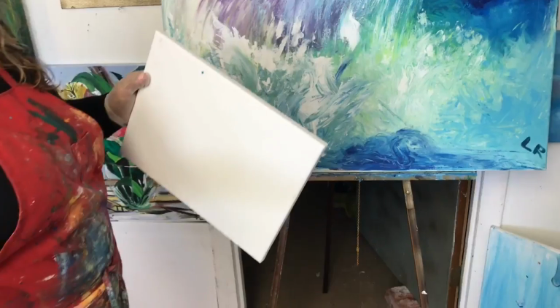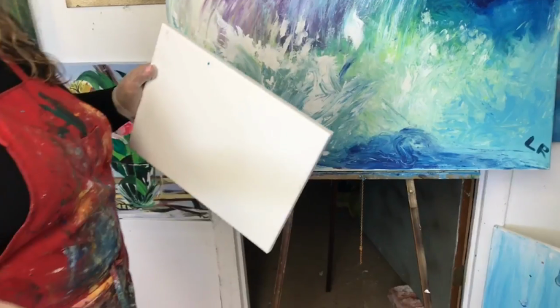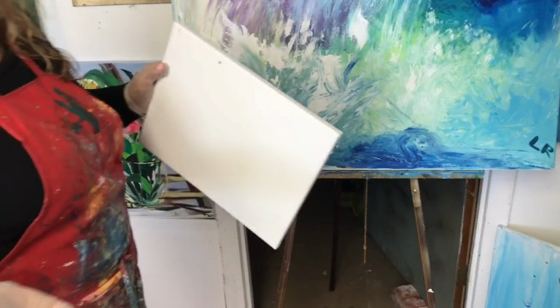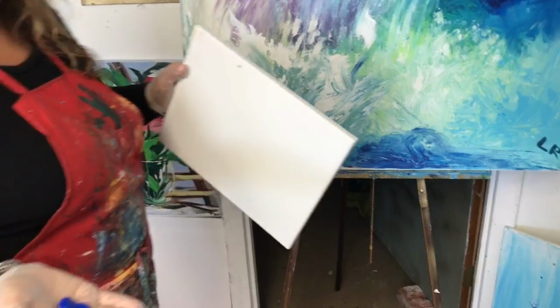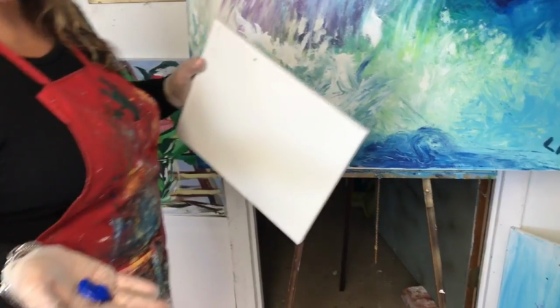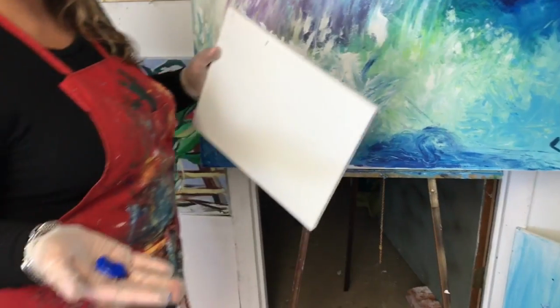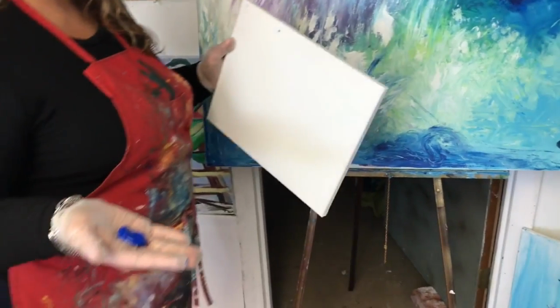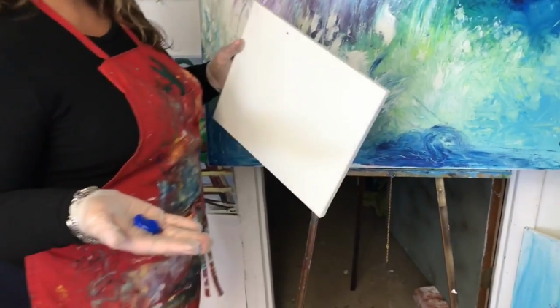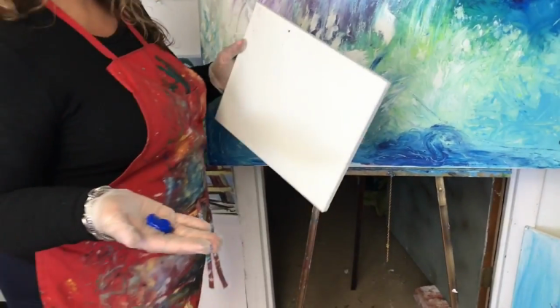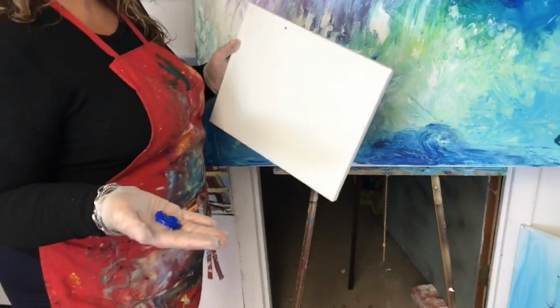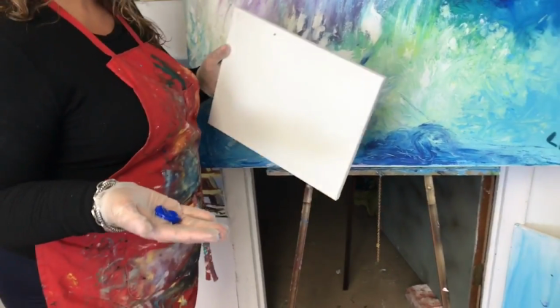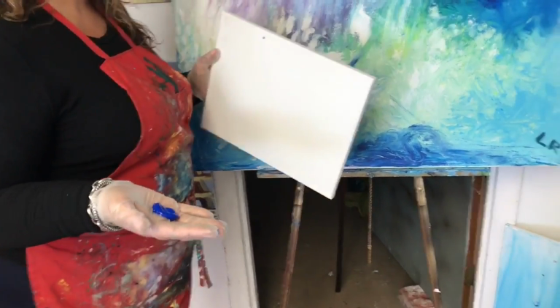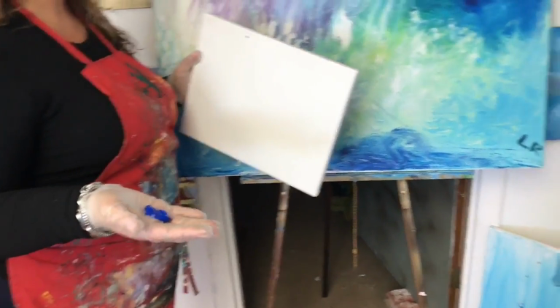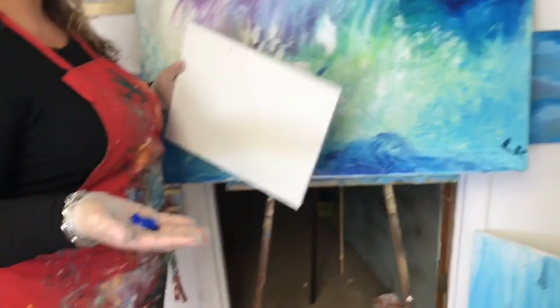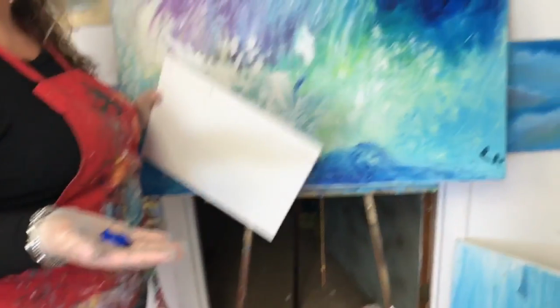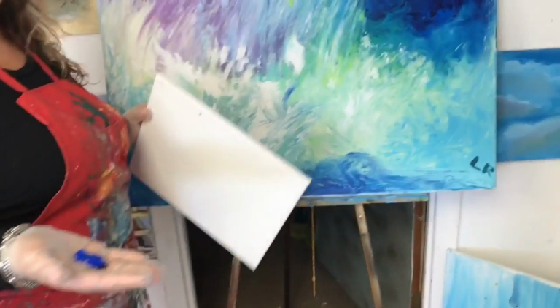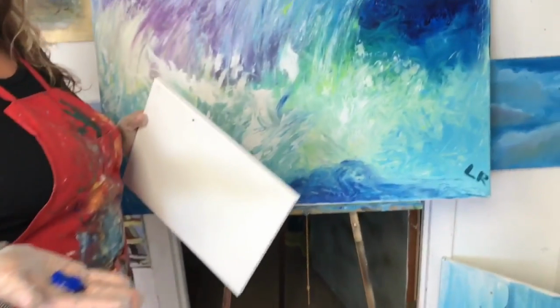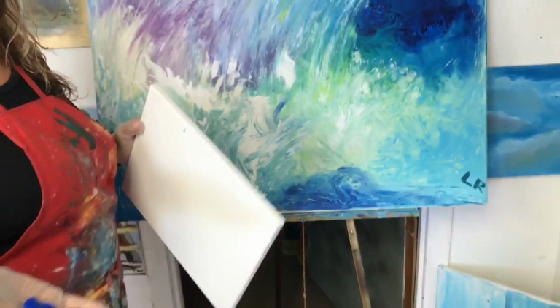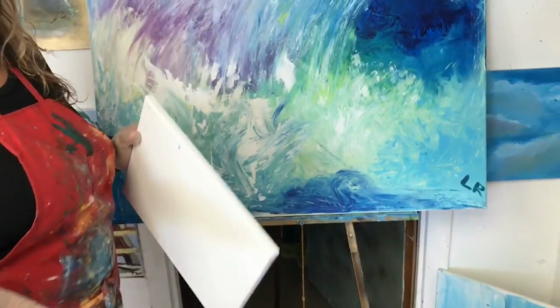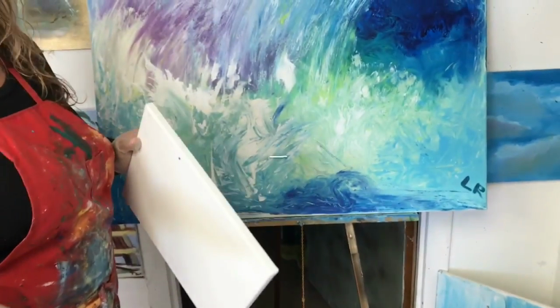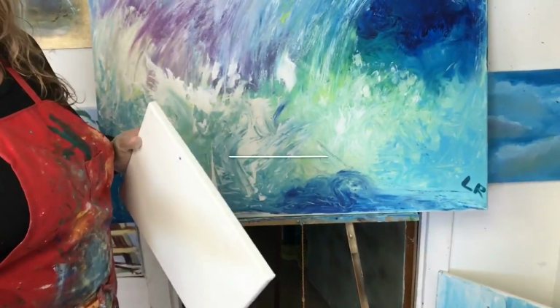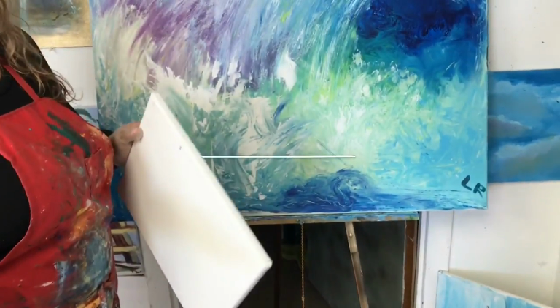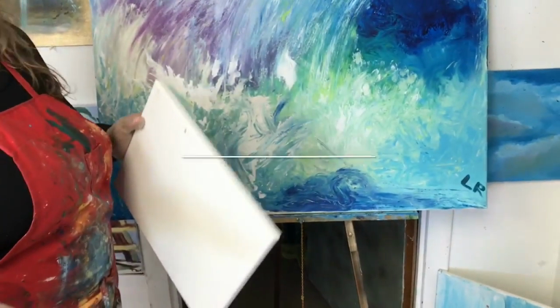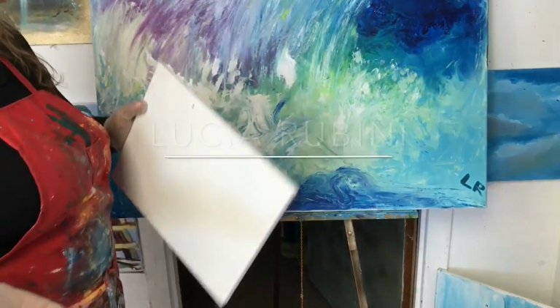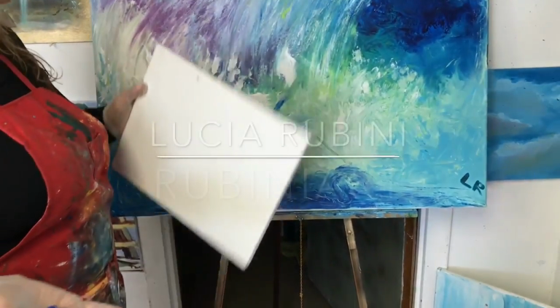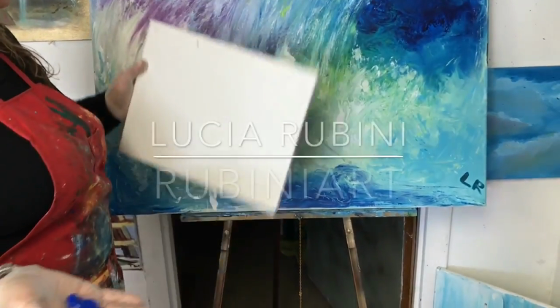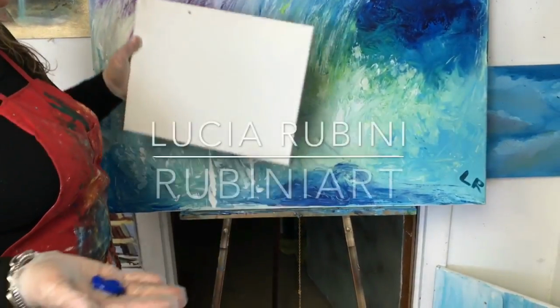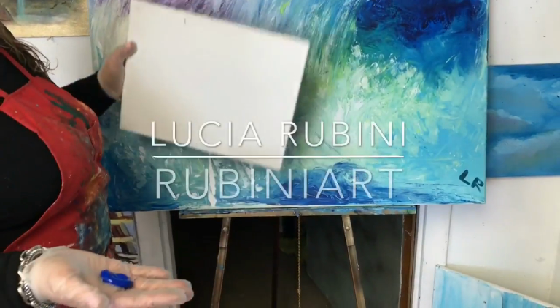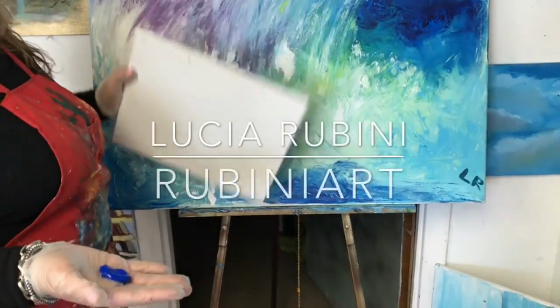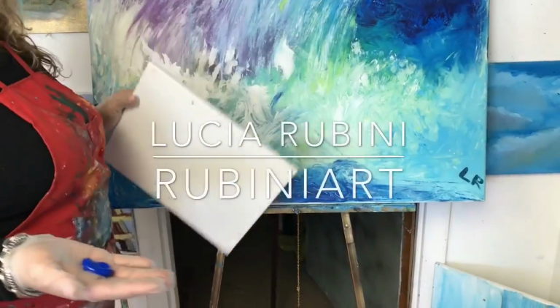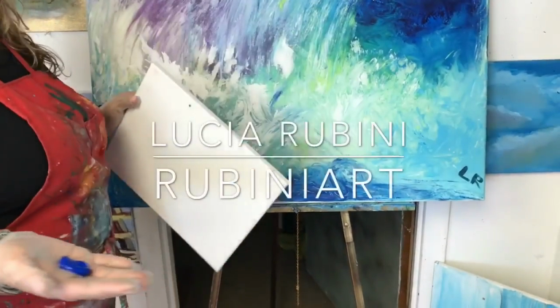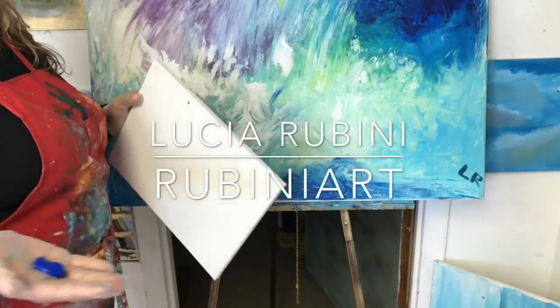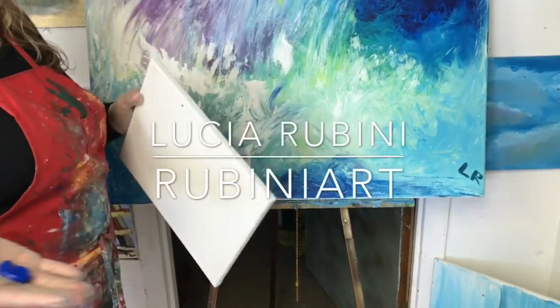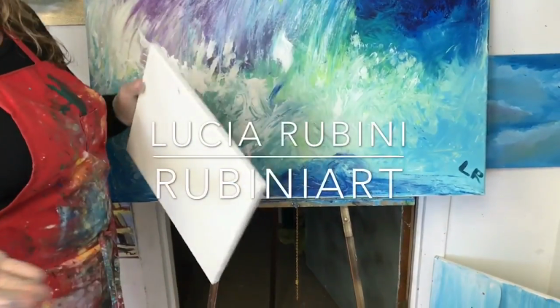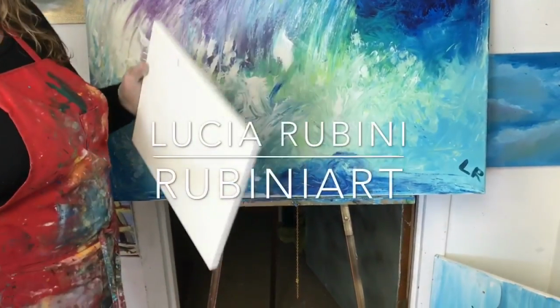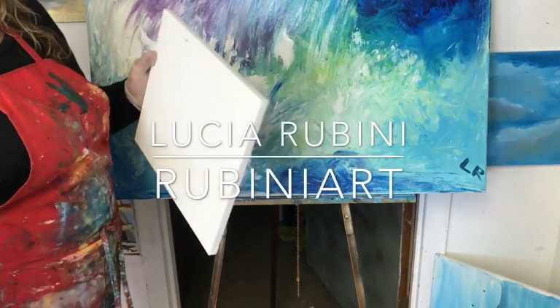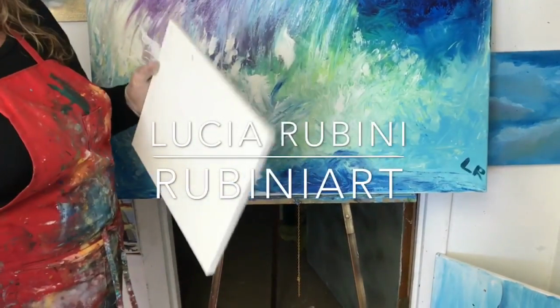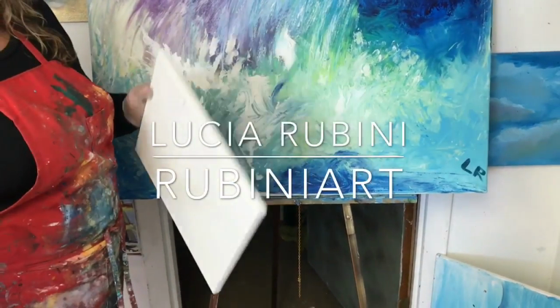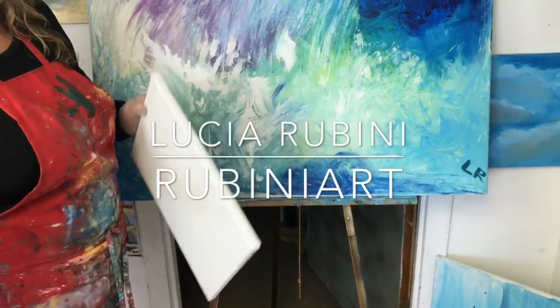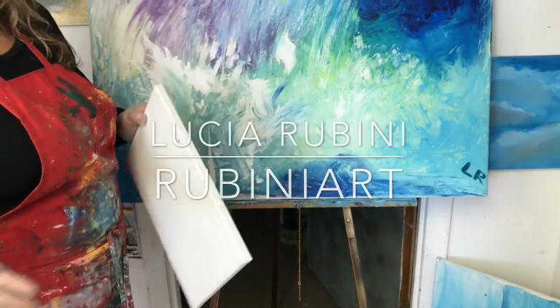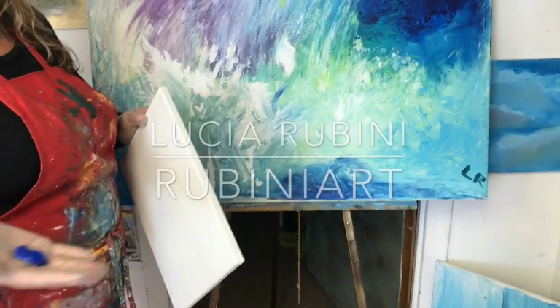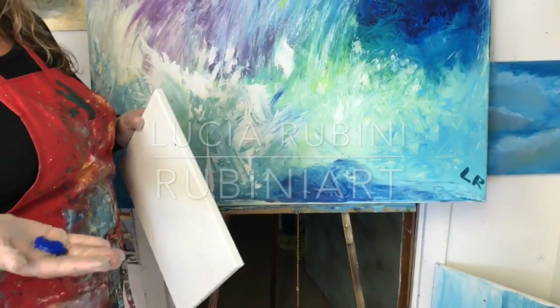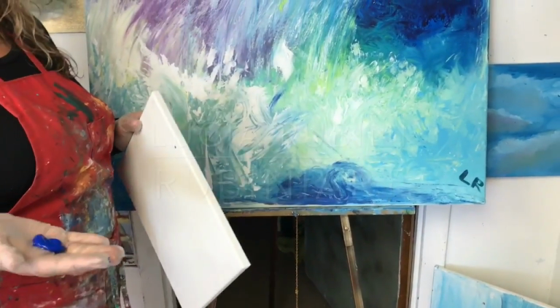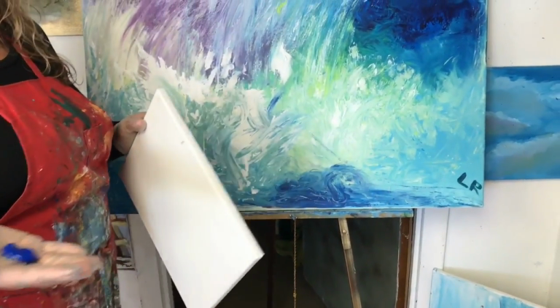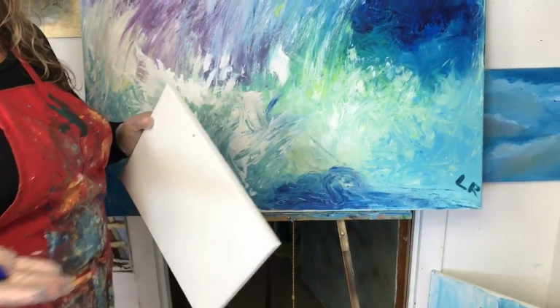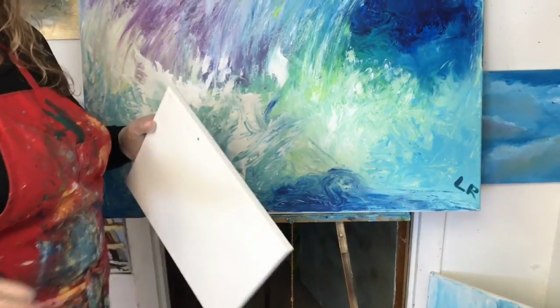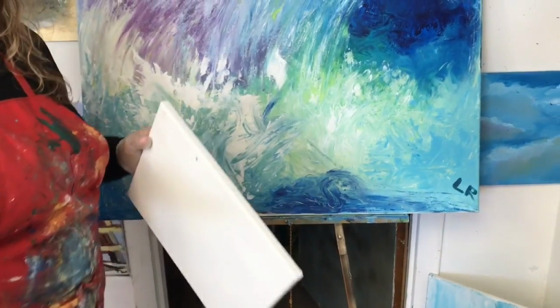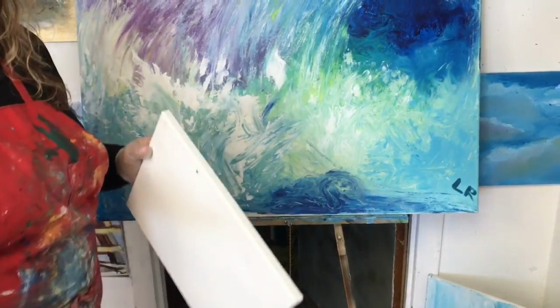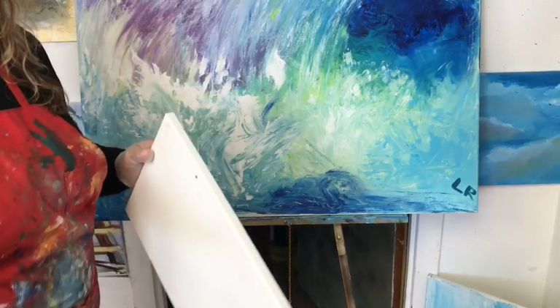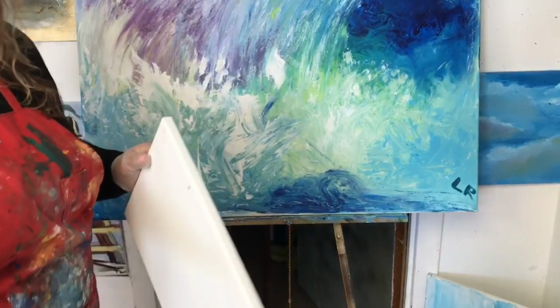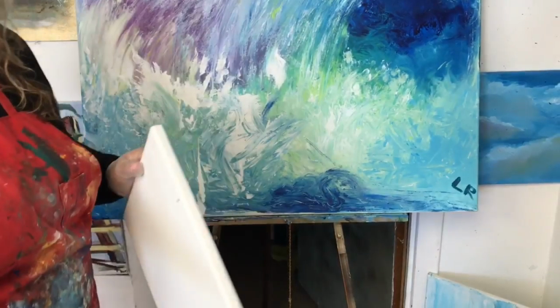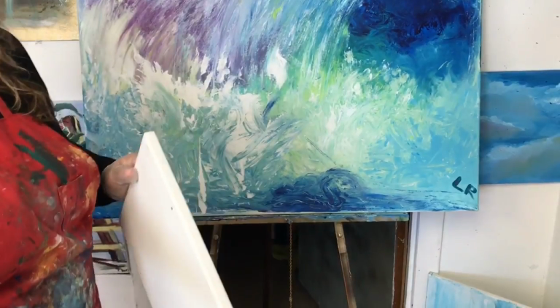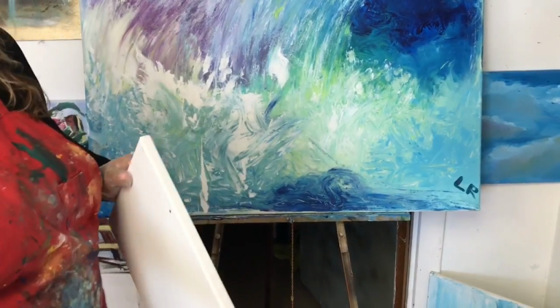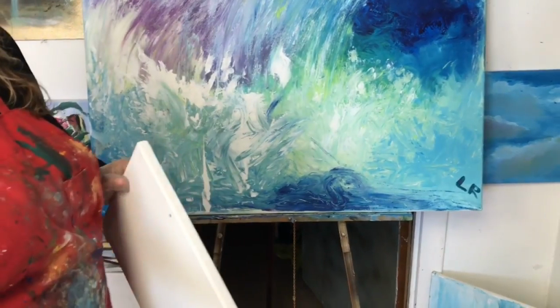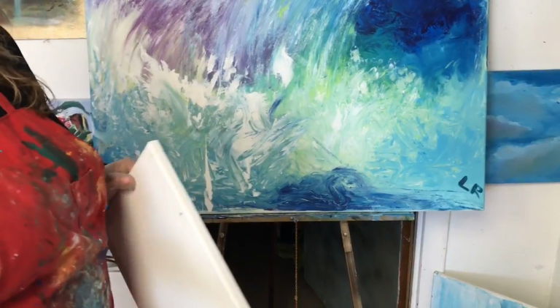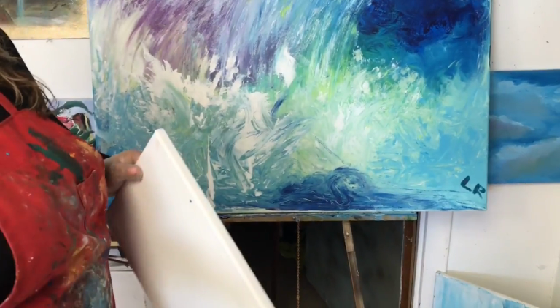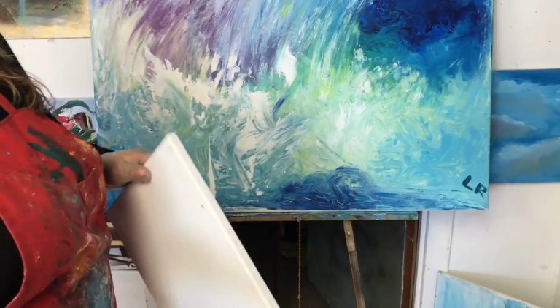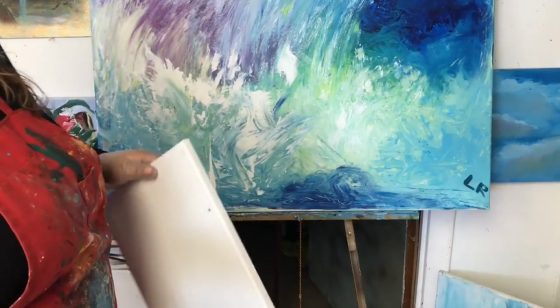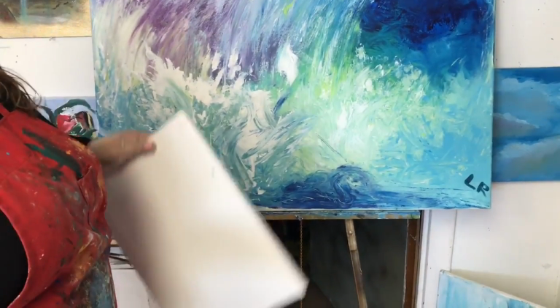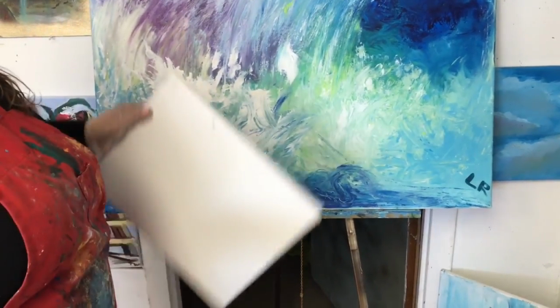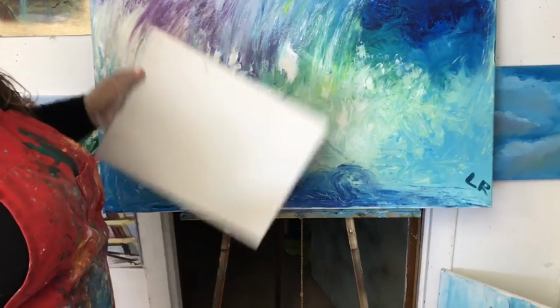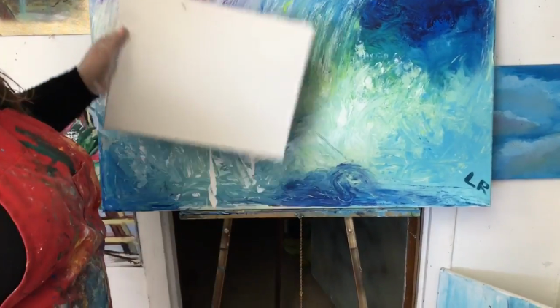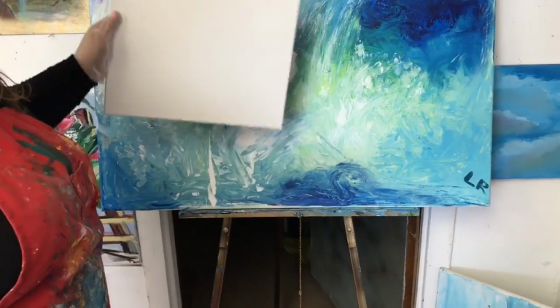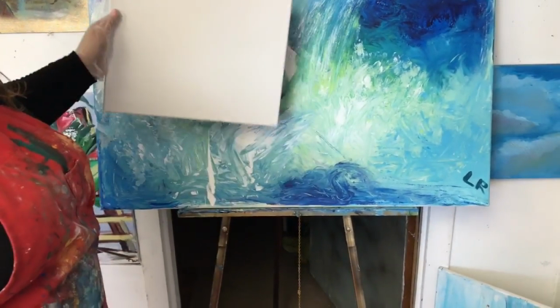Hi there, how are you? Welcome again to Rubini Art. So today — last week we talked about black and white, how to paint in black and white.